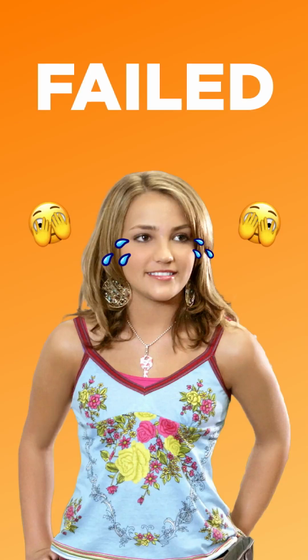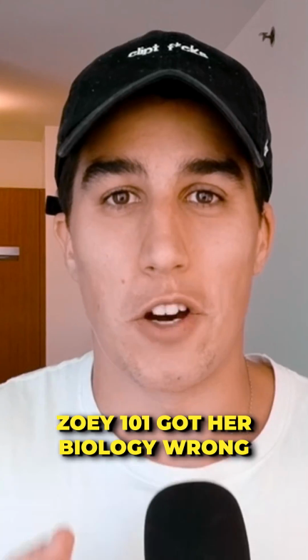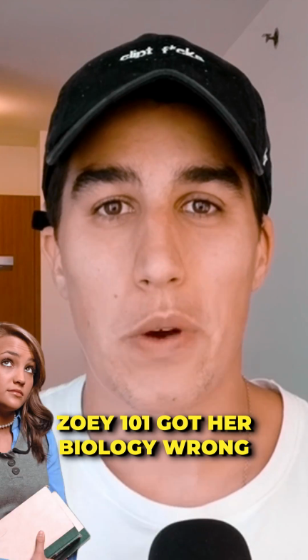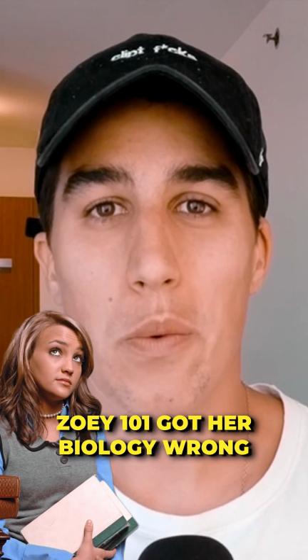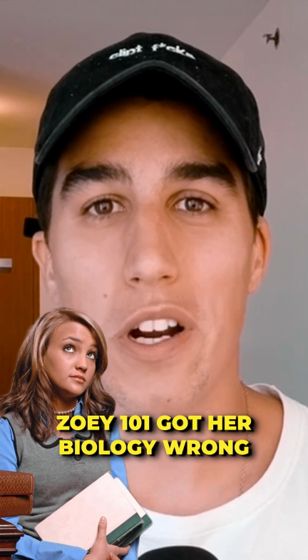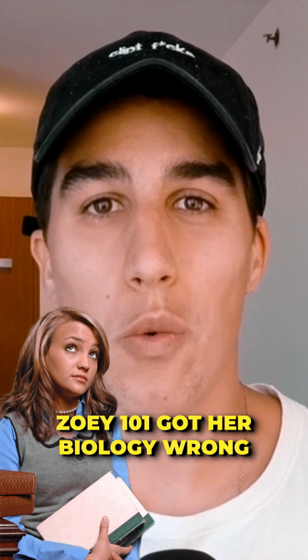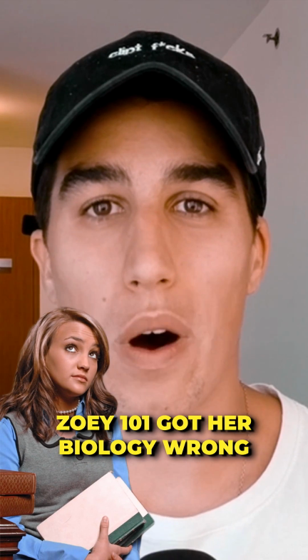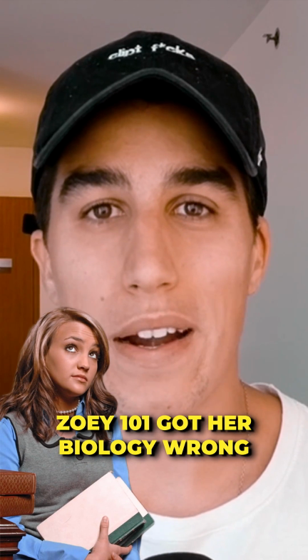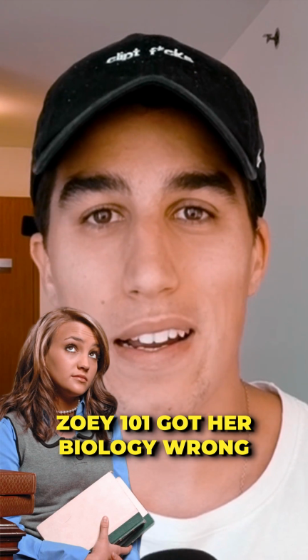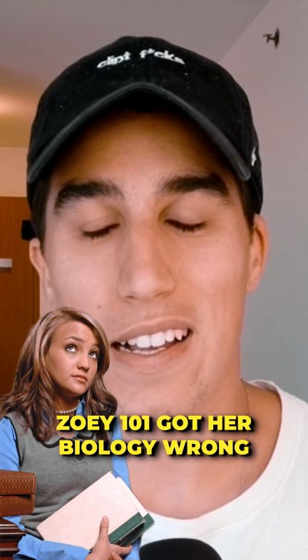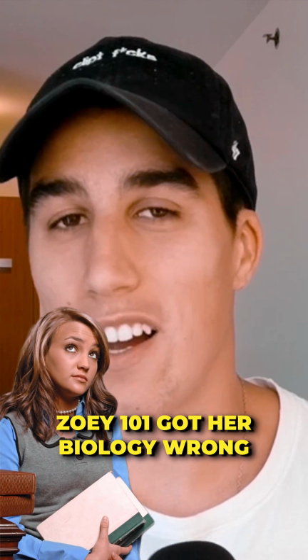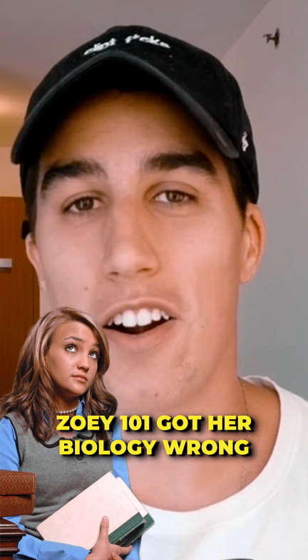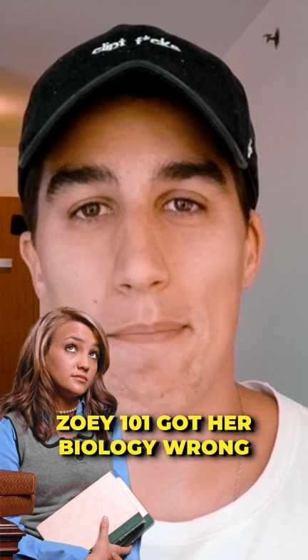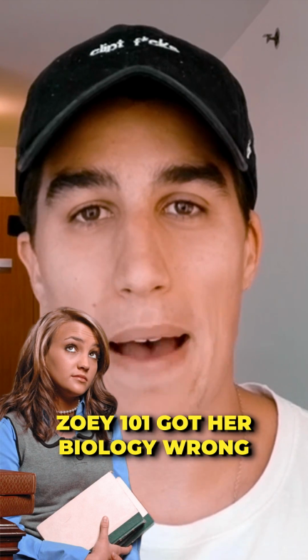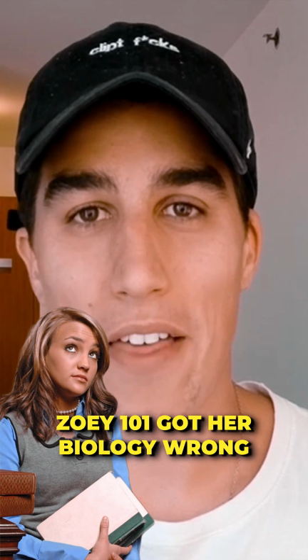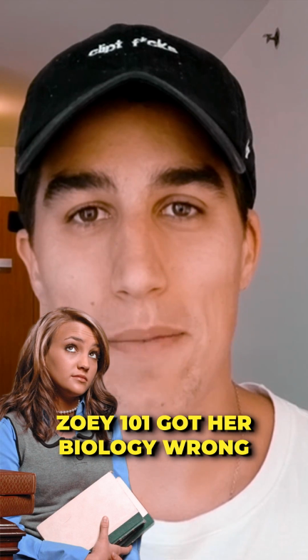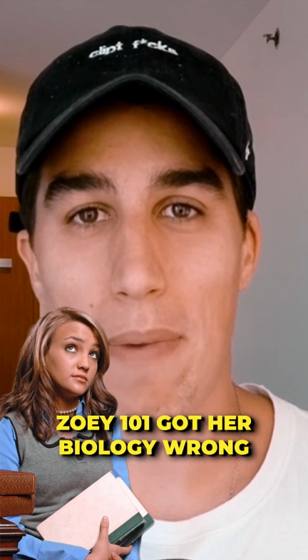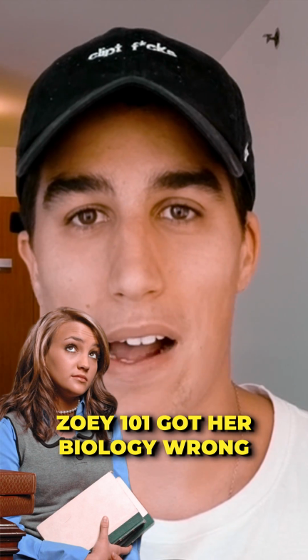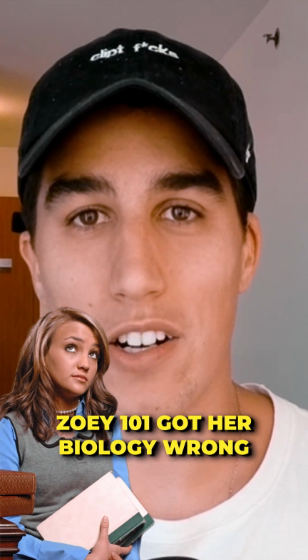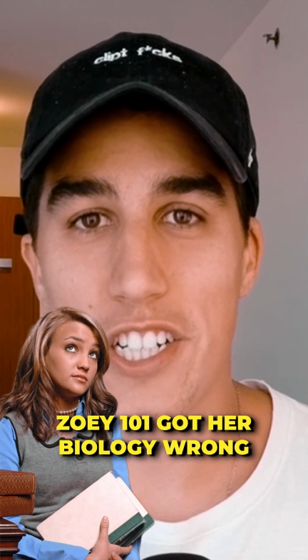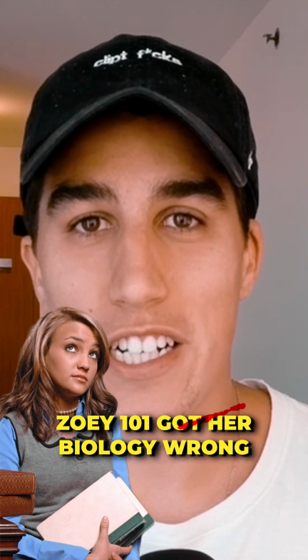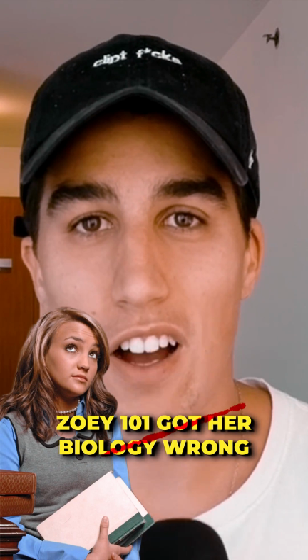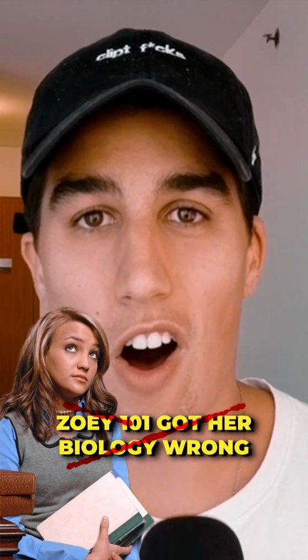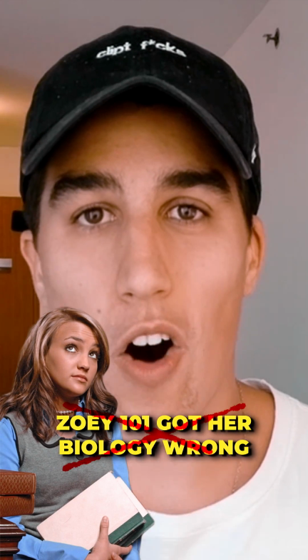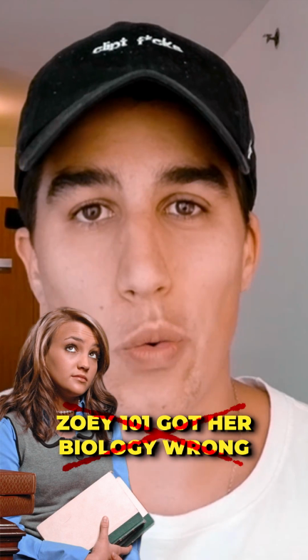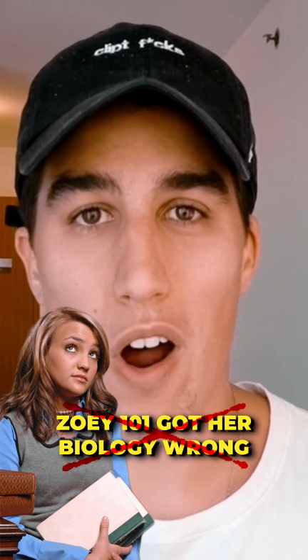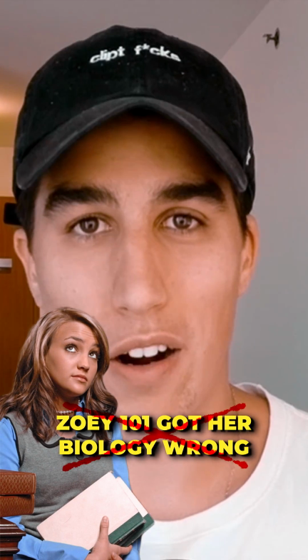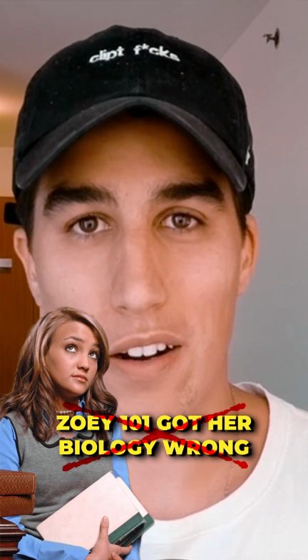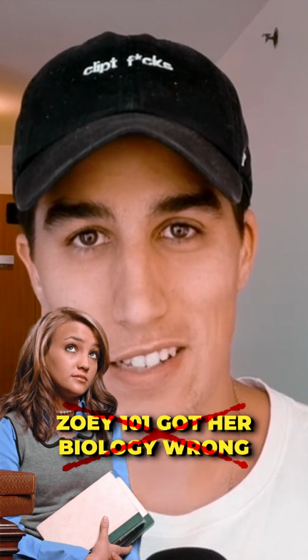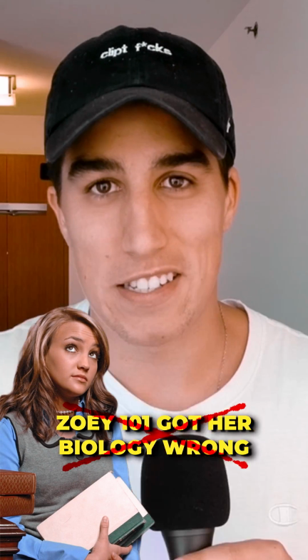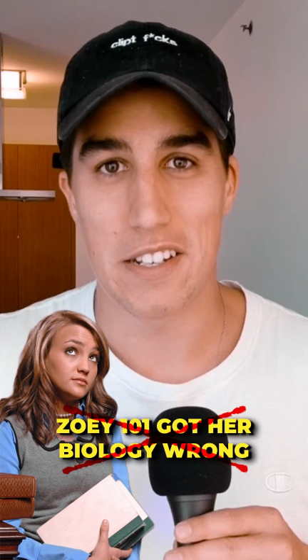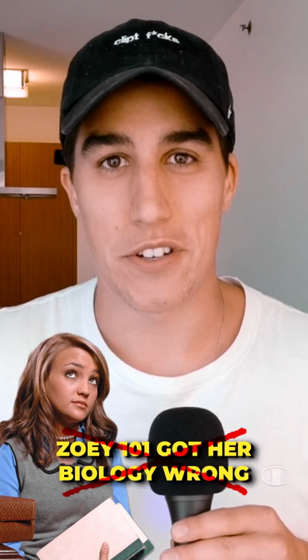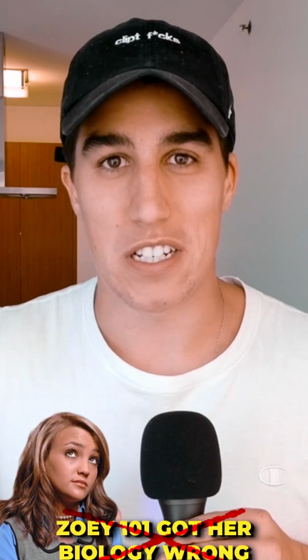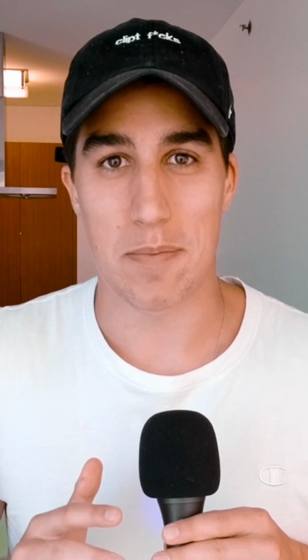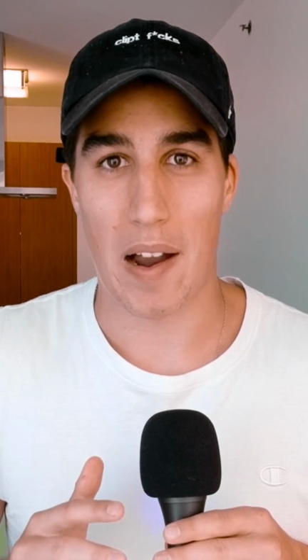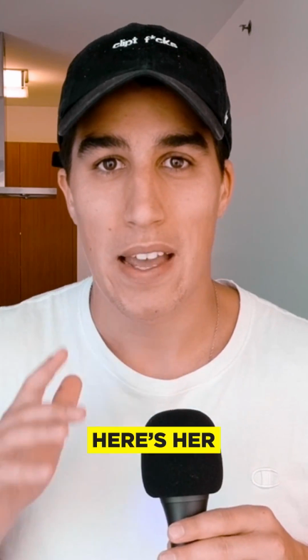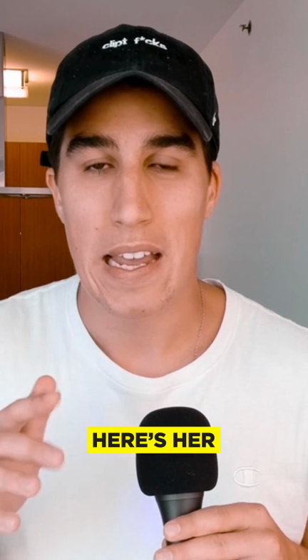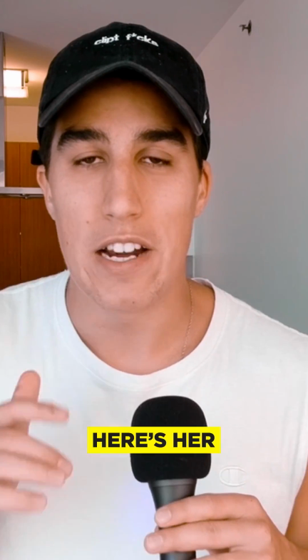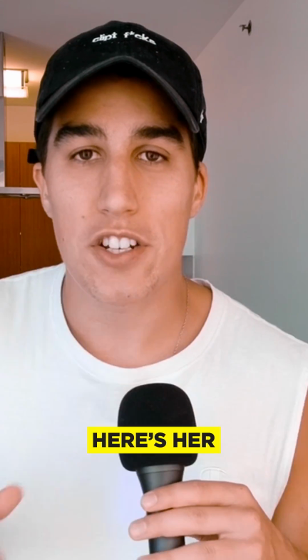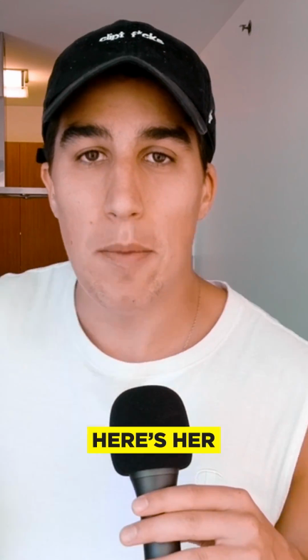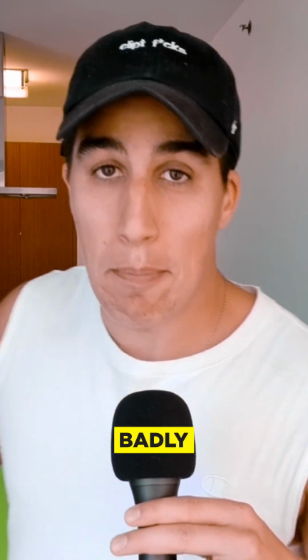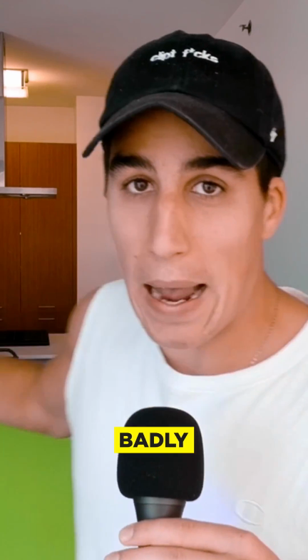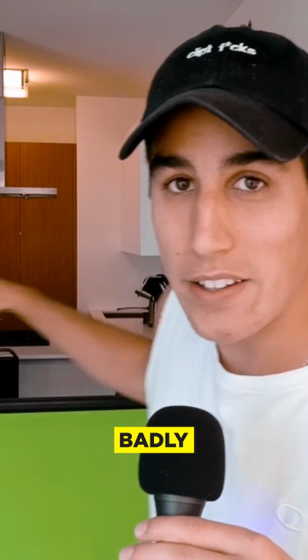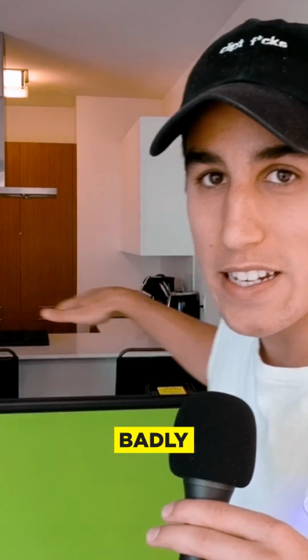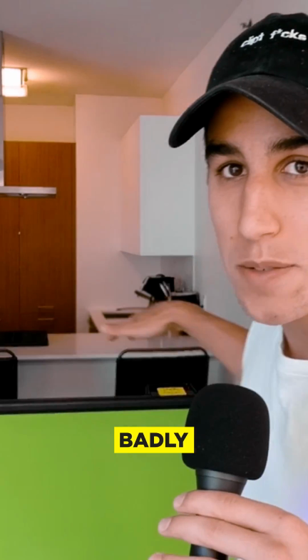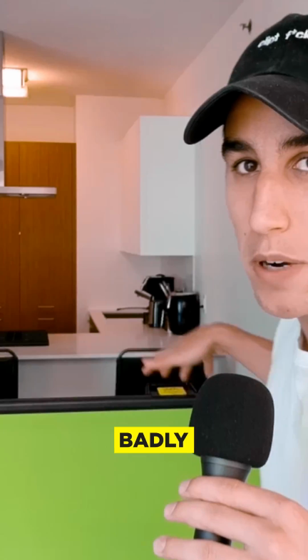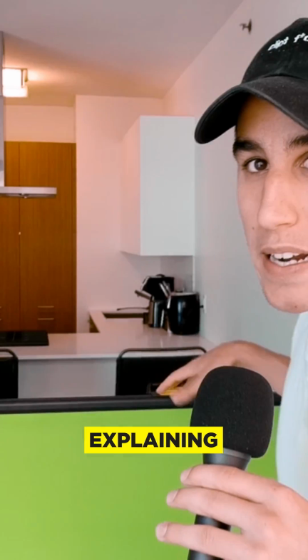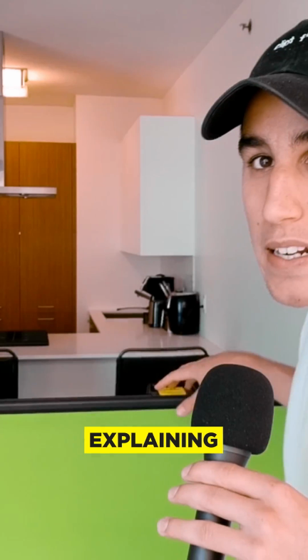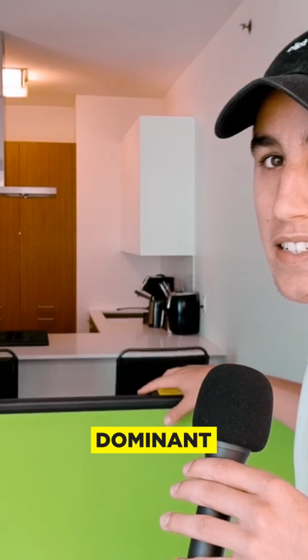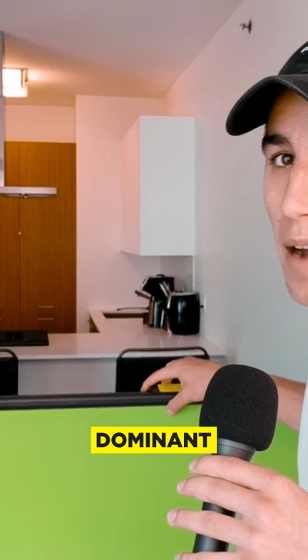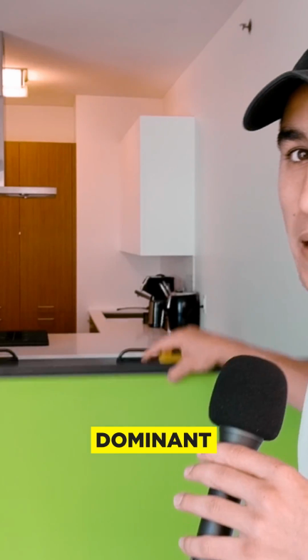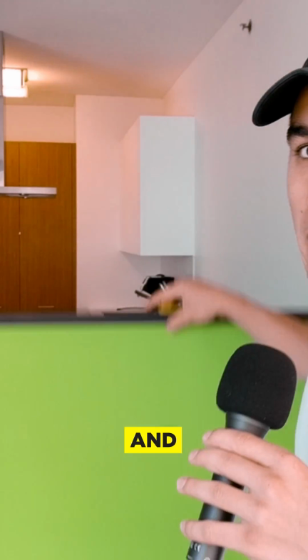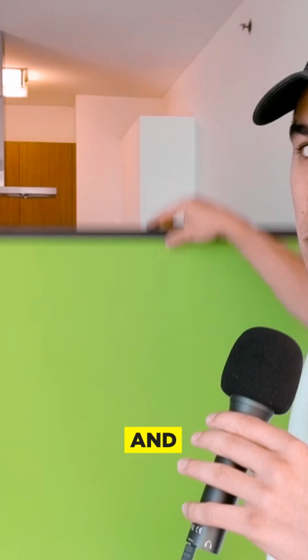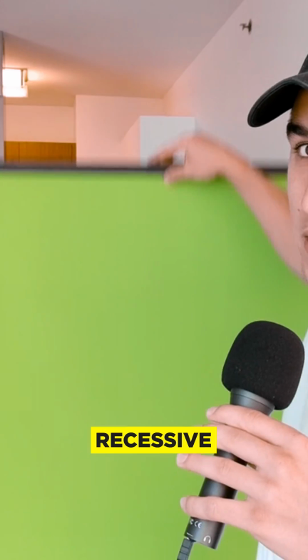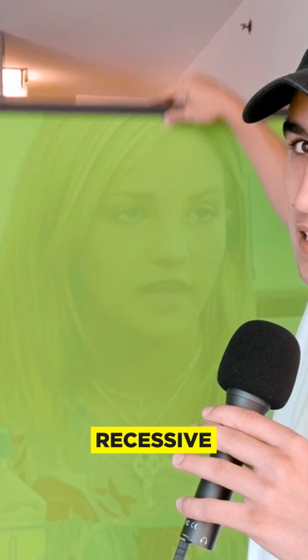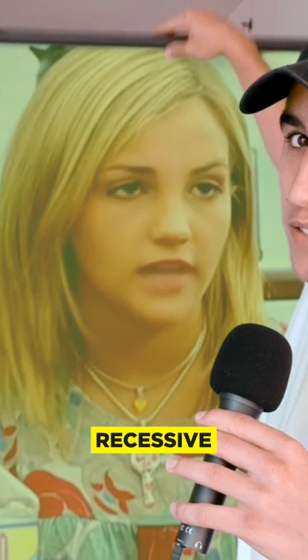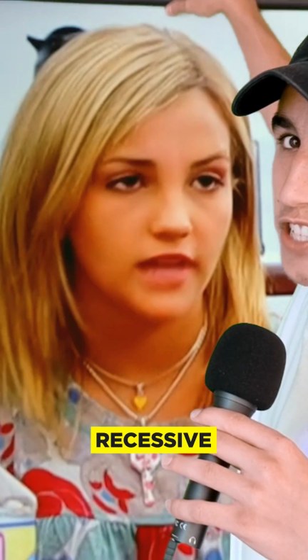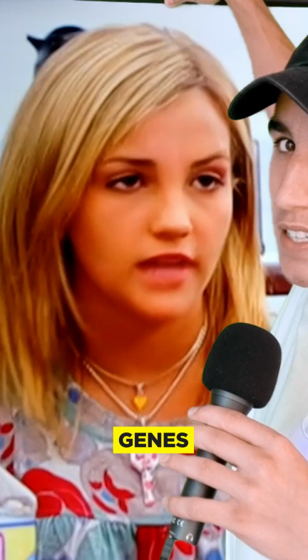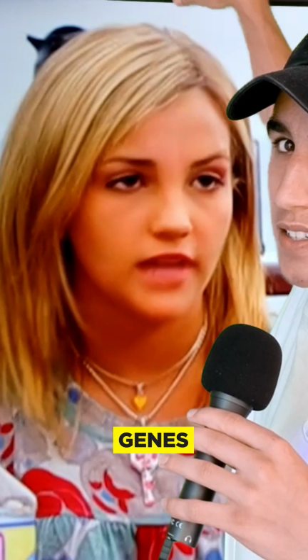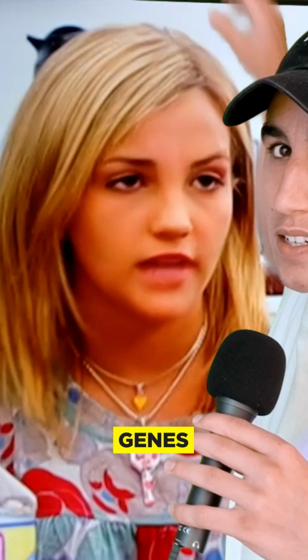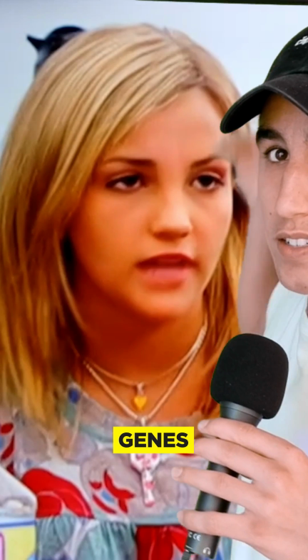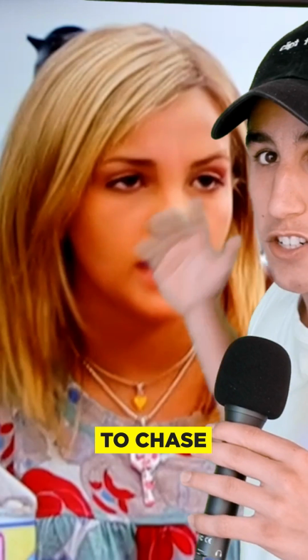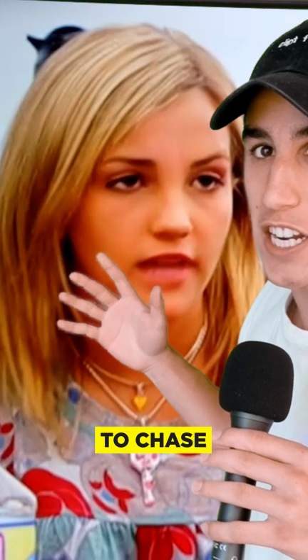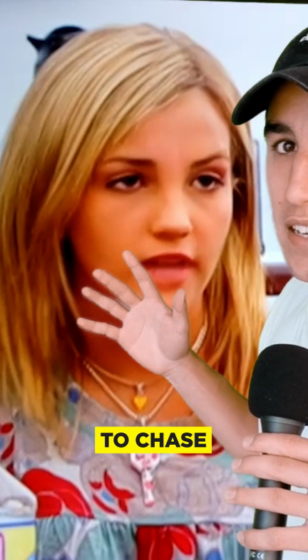Zoe 101 got her math and biology all wrong. Let's see if you can spot it. Here's her badly explaining dominant and recessive genes to Chase.